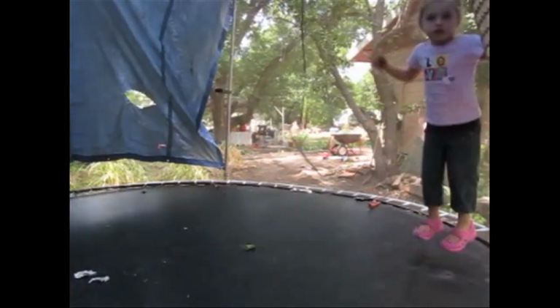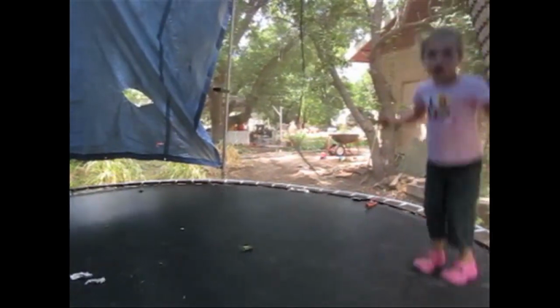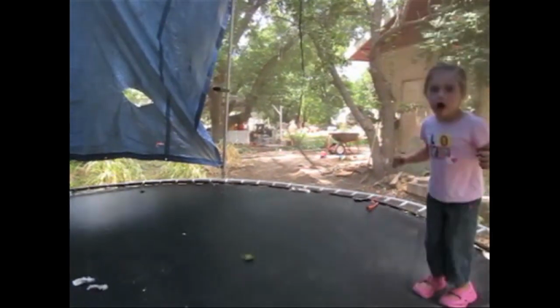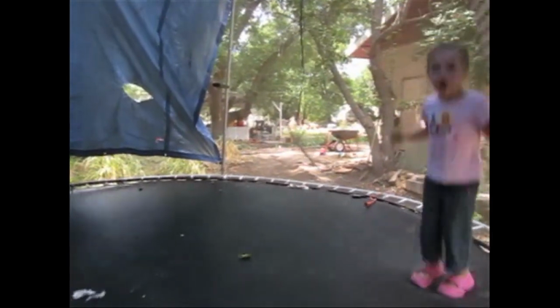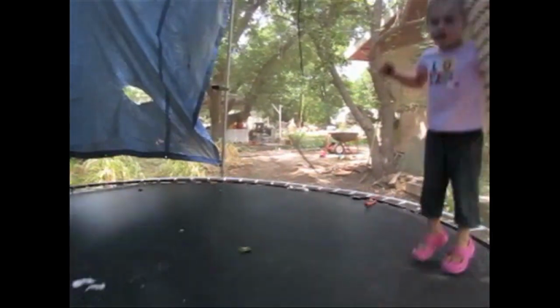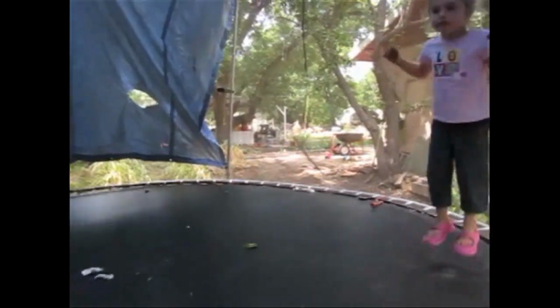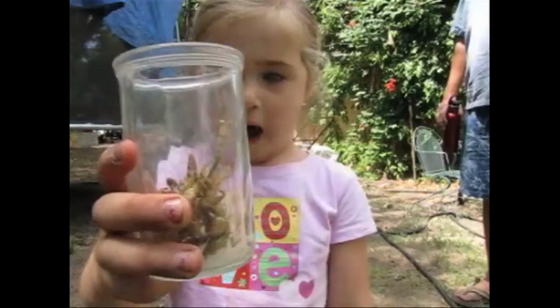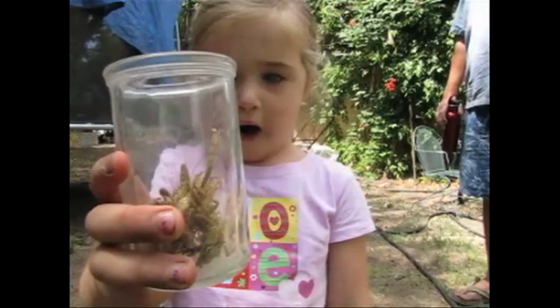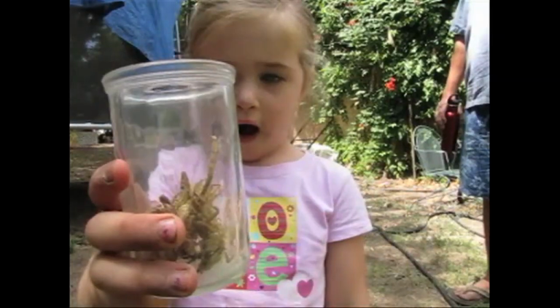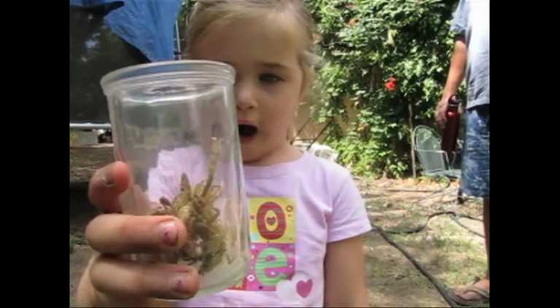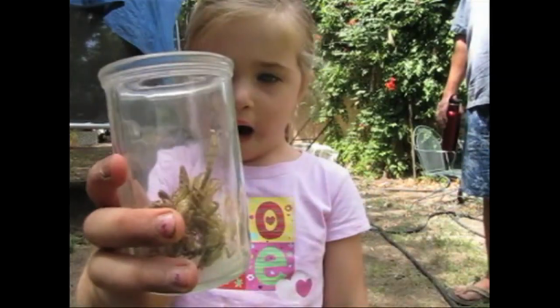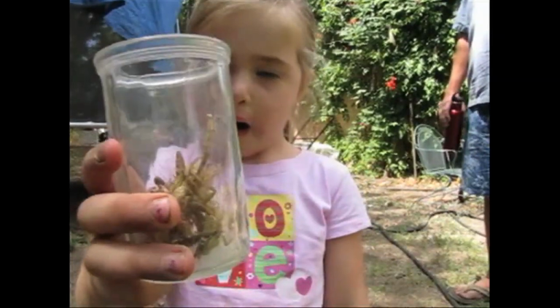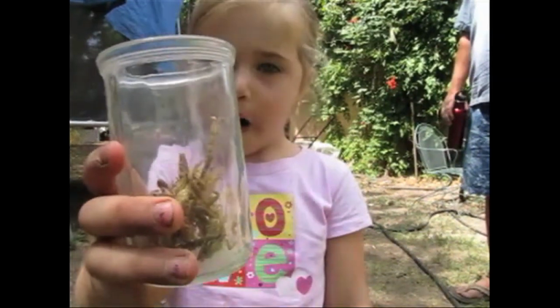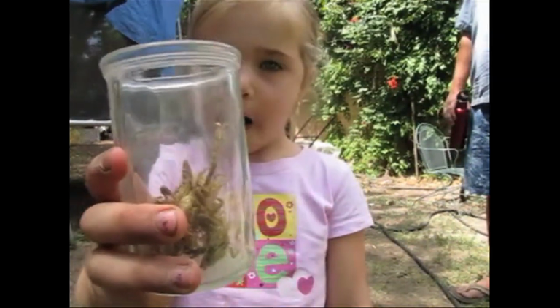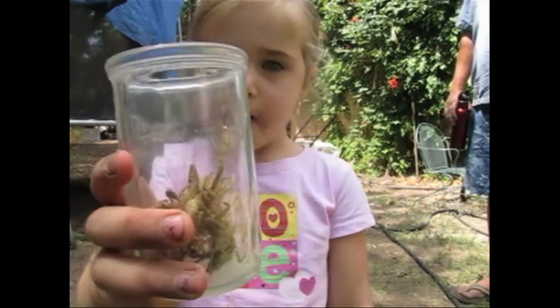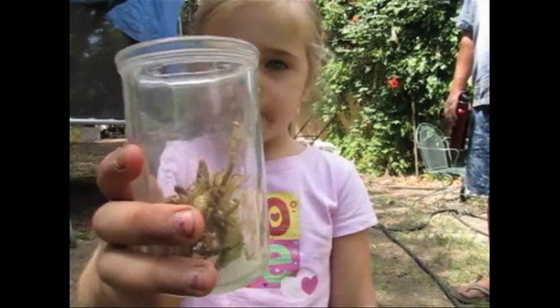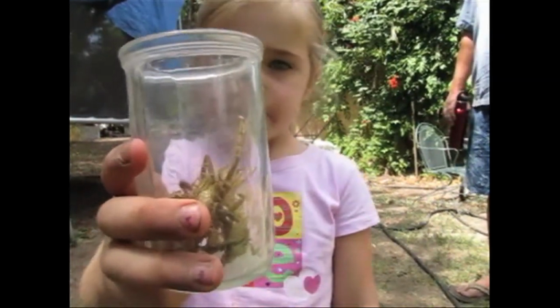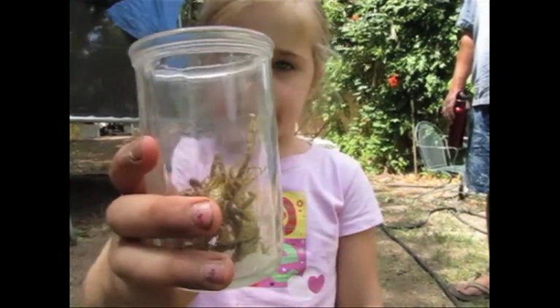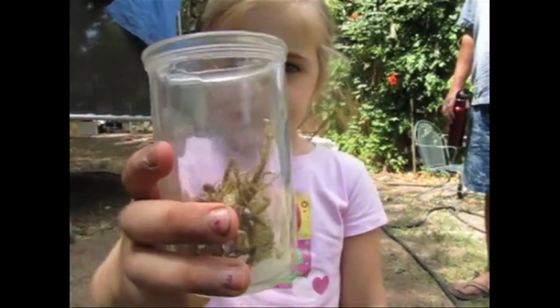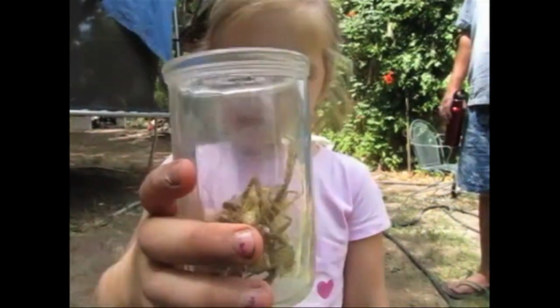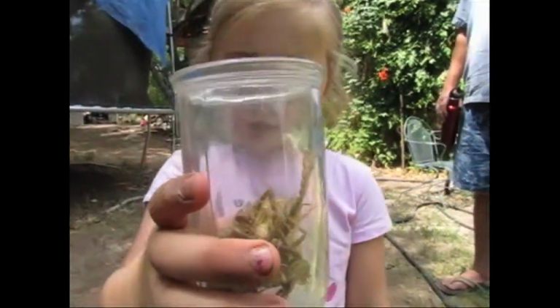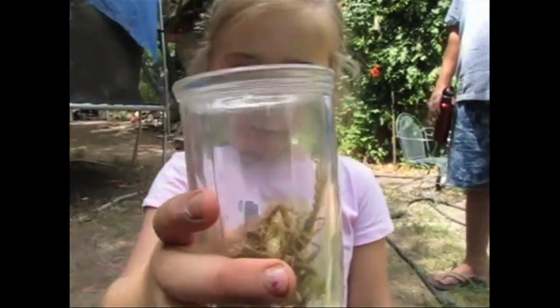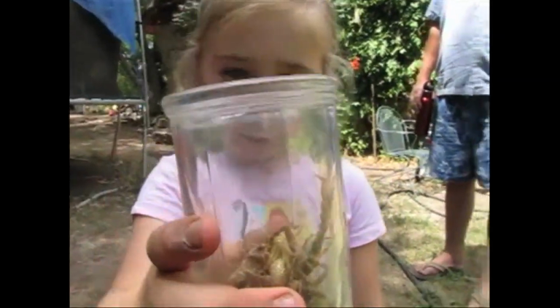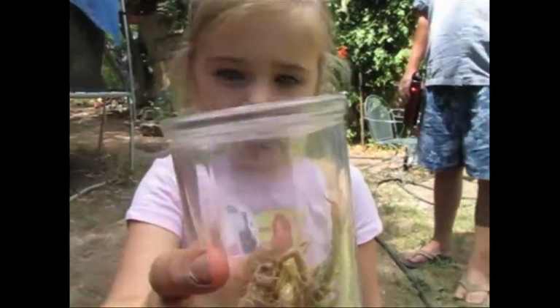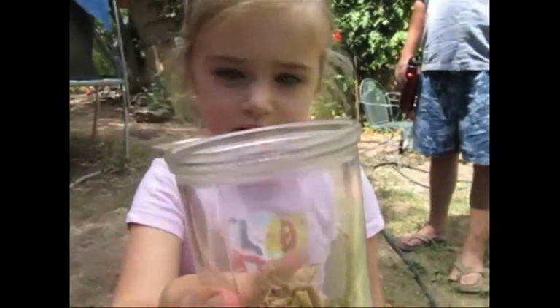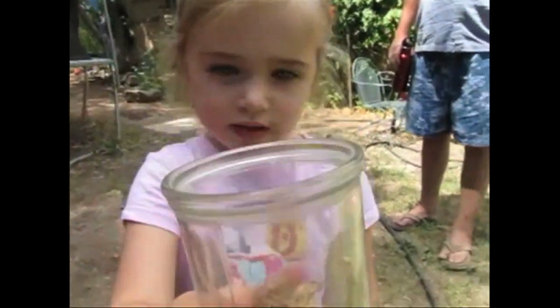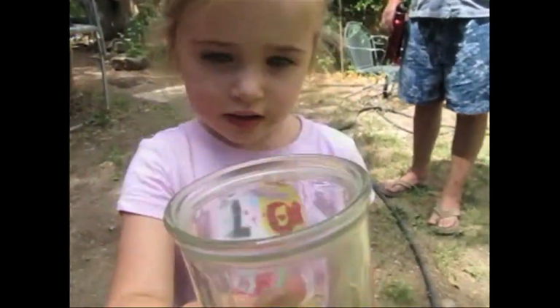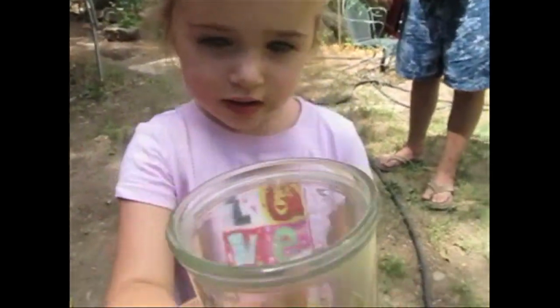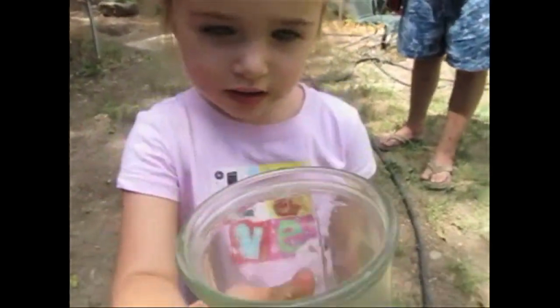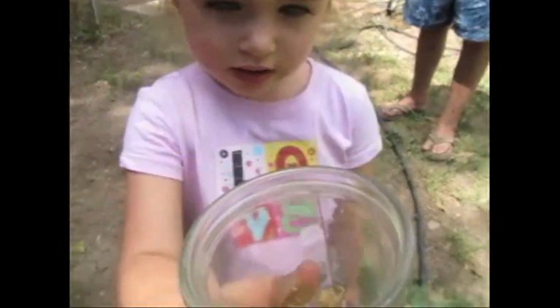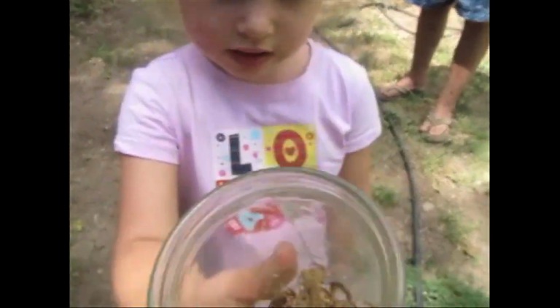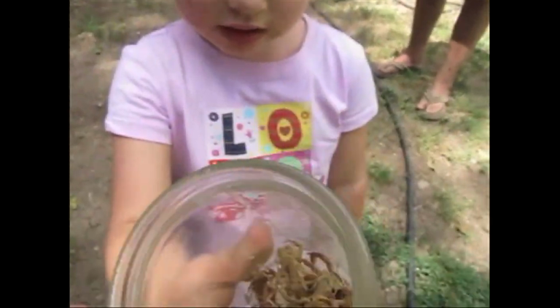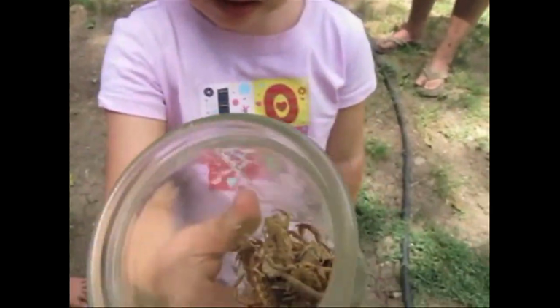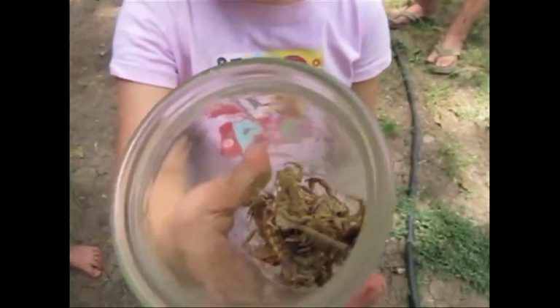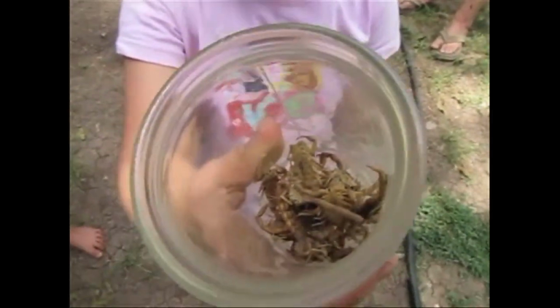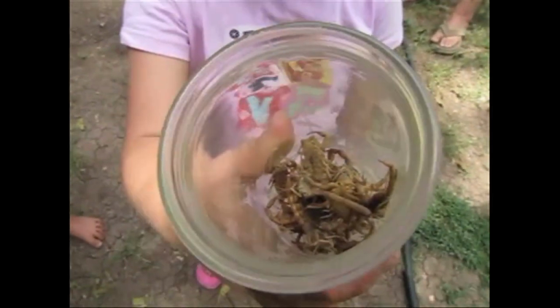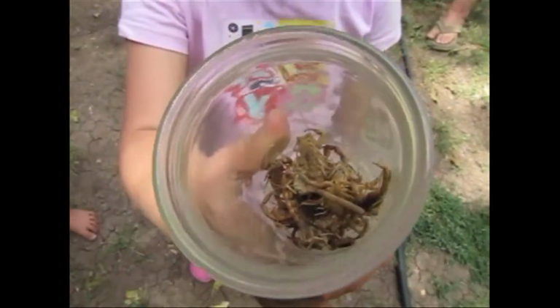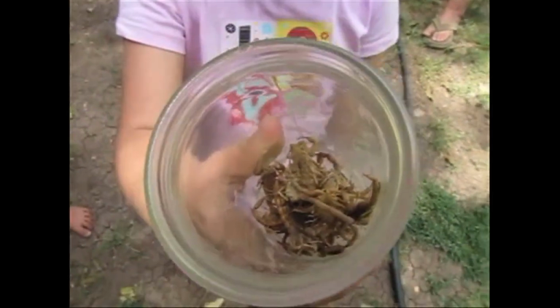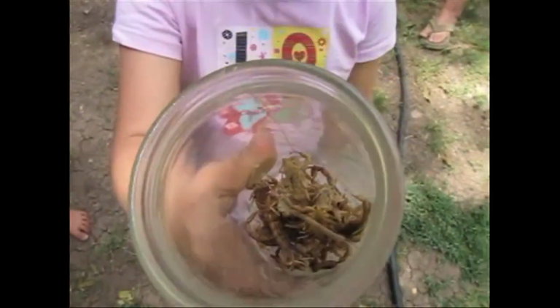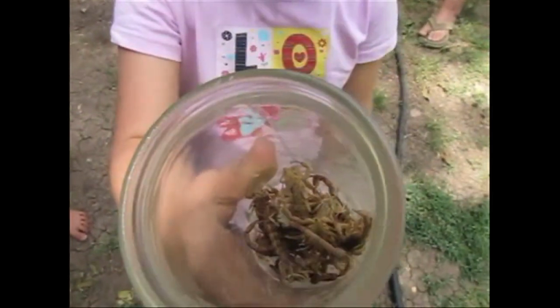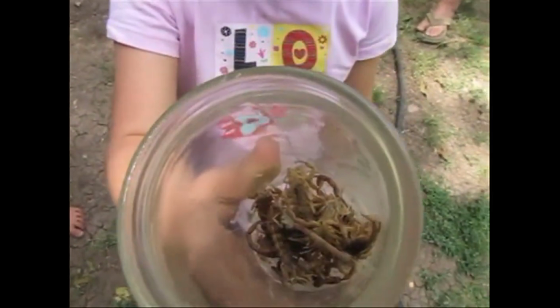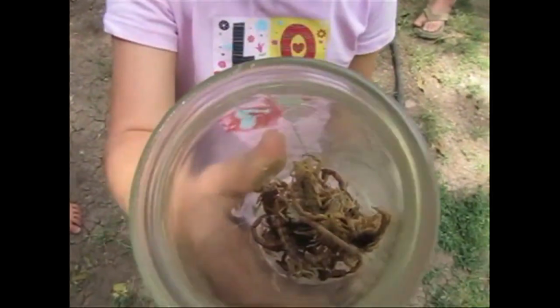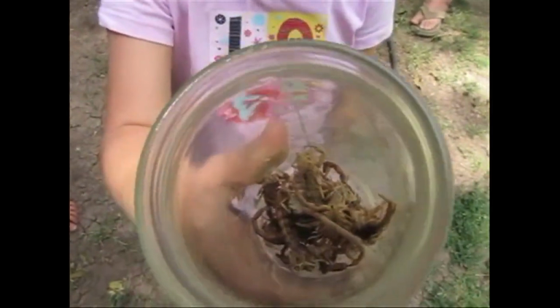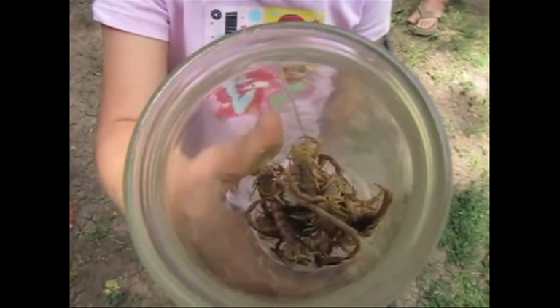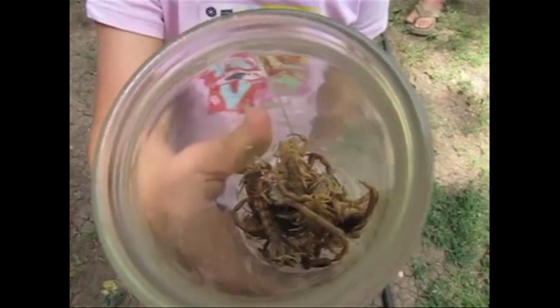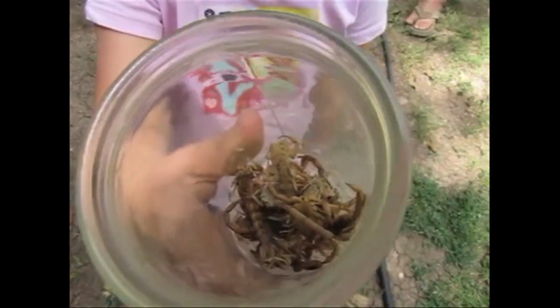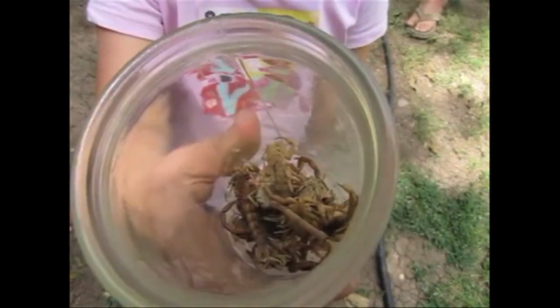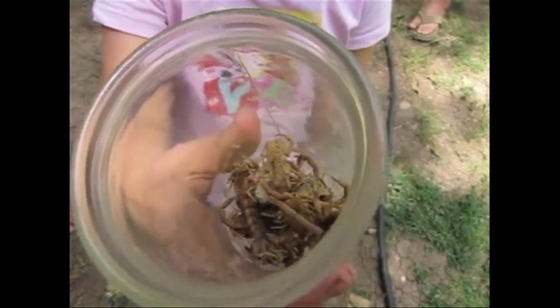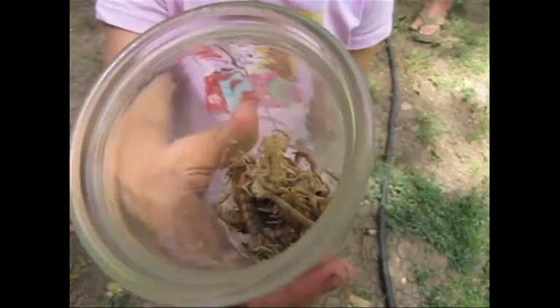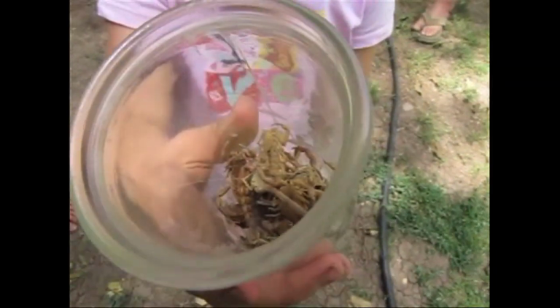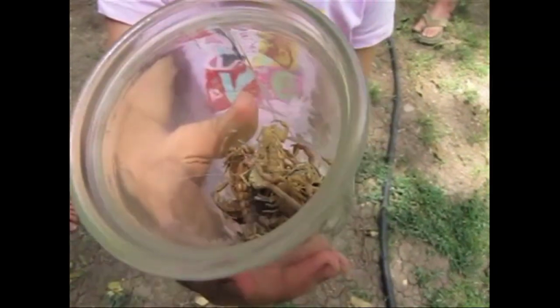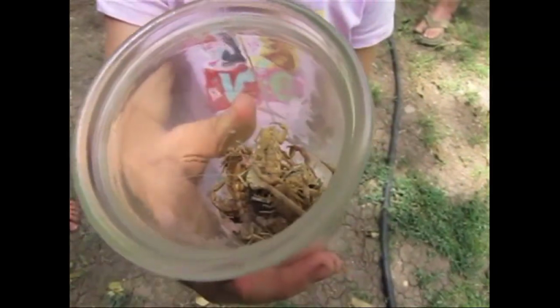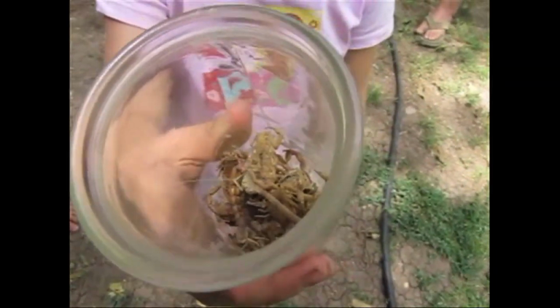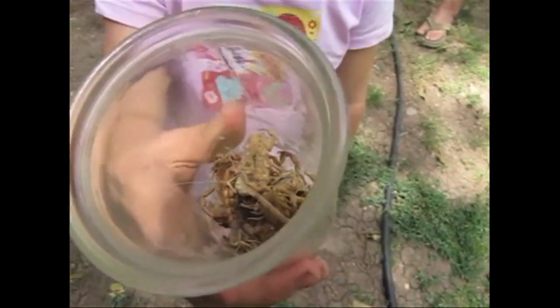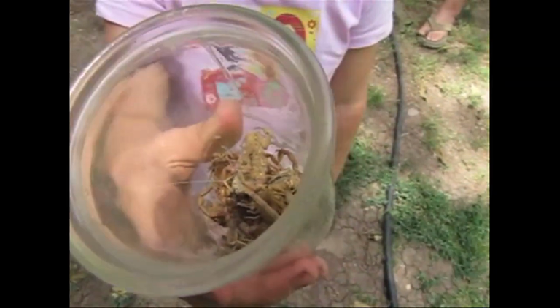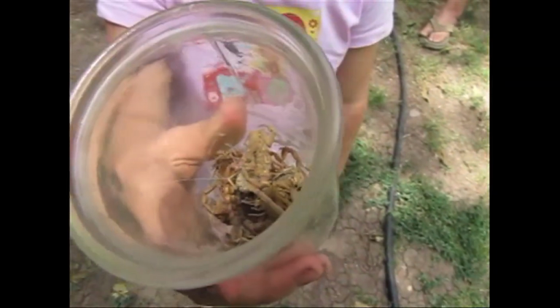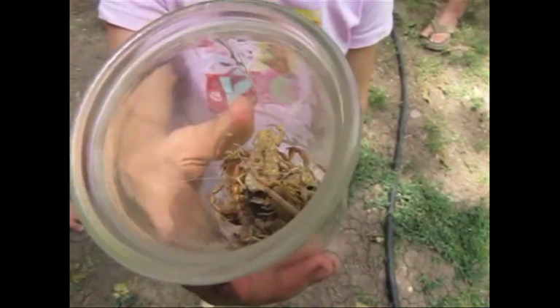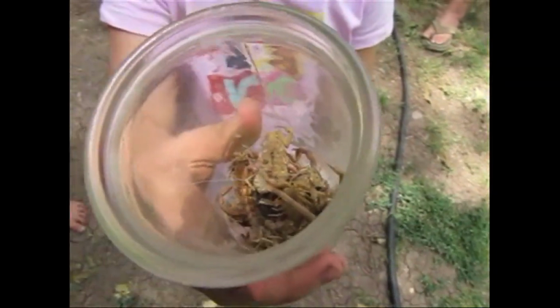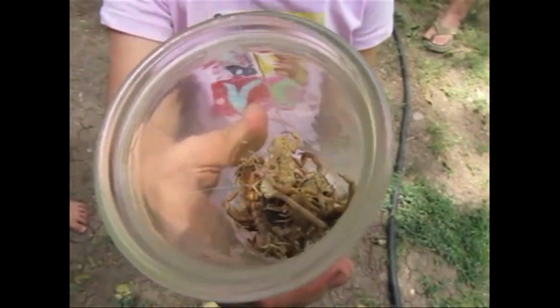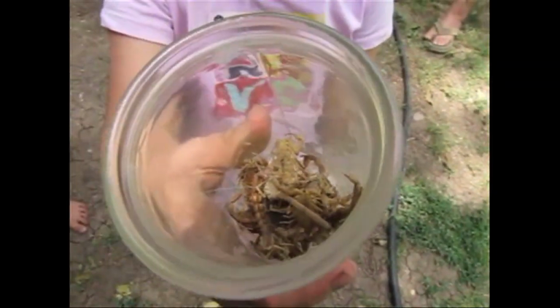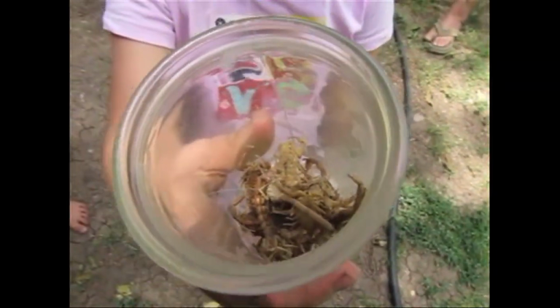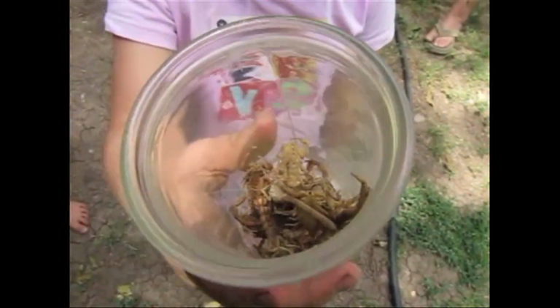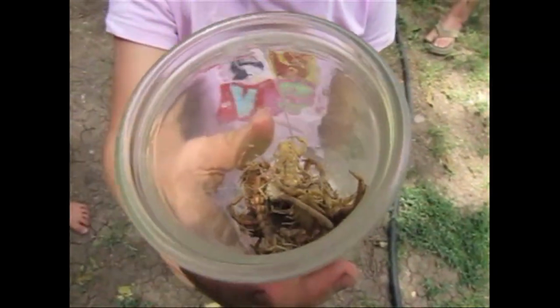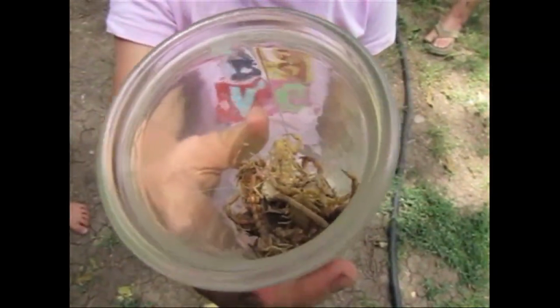But she still has to watch out for scorpions. In Arizona, there will always be a need for good anti-venom.